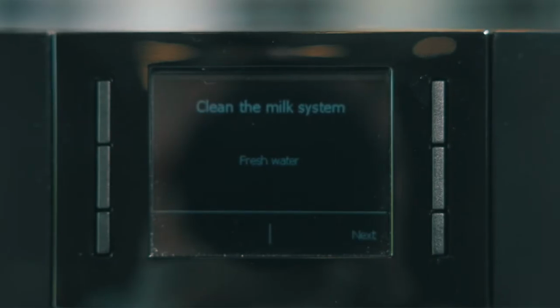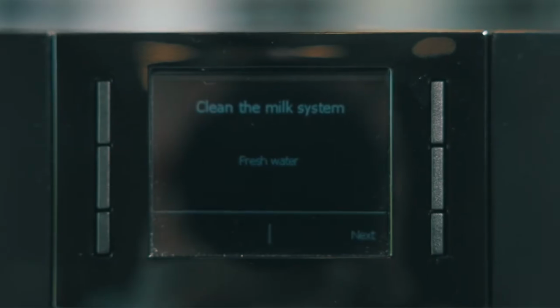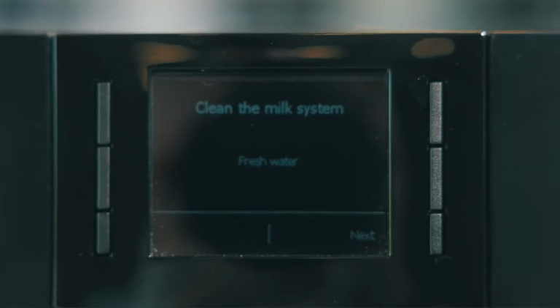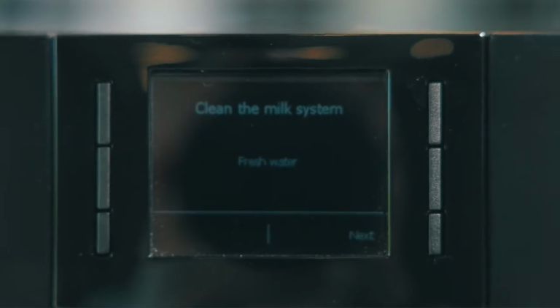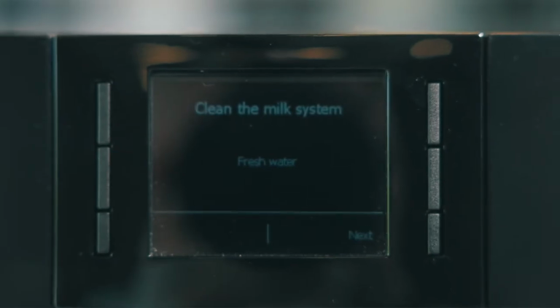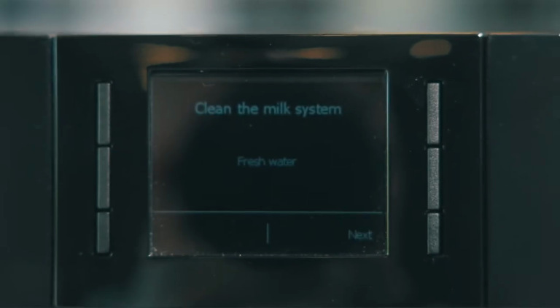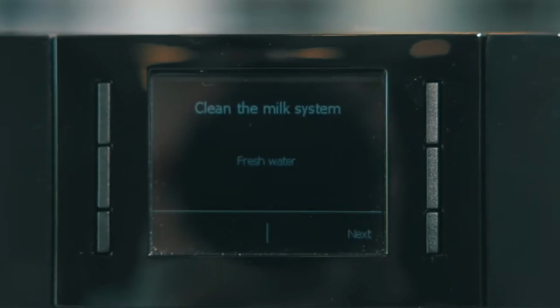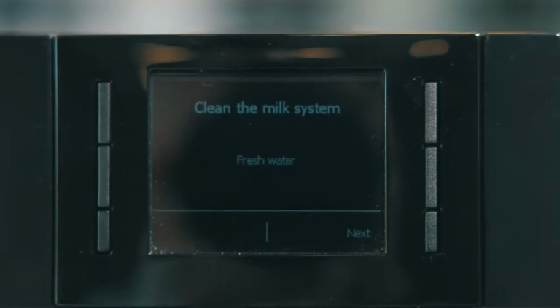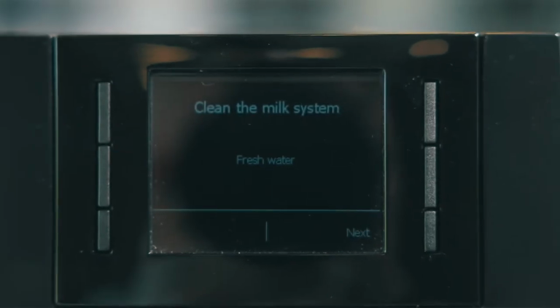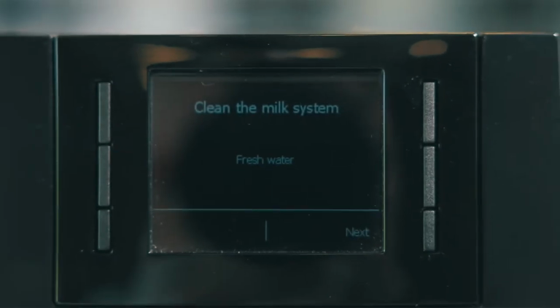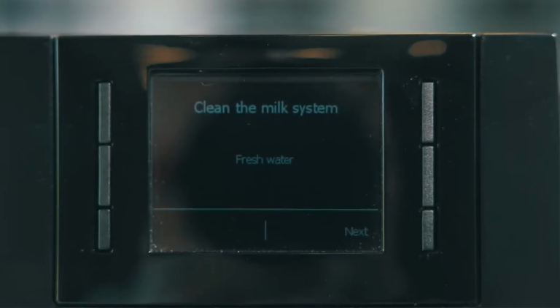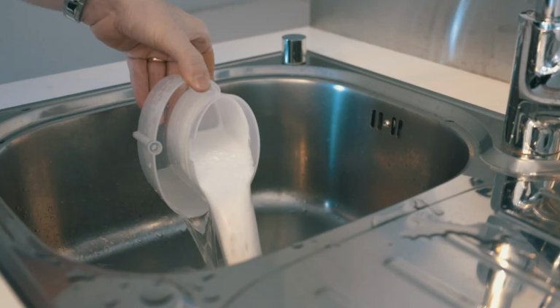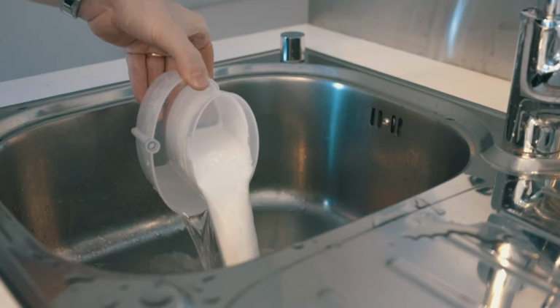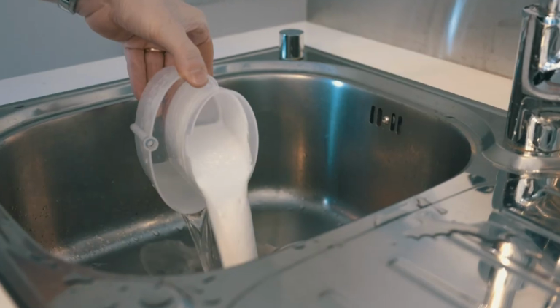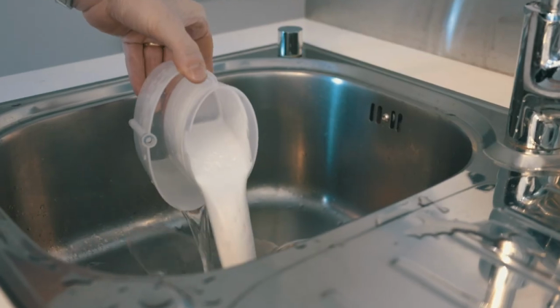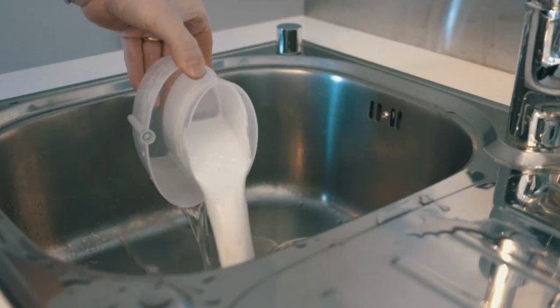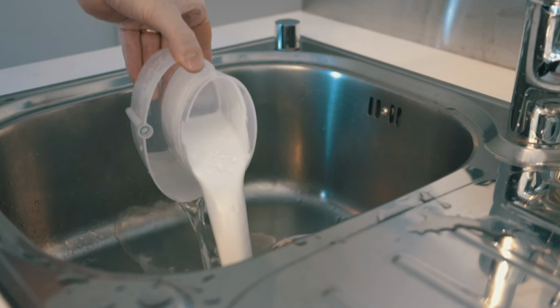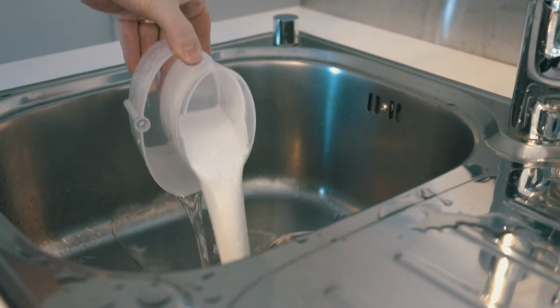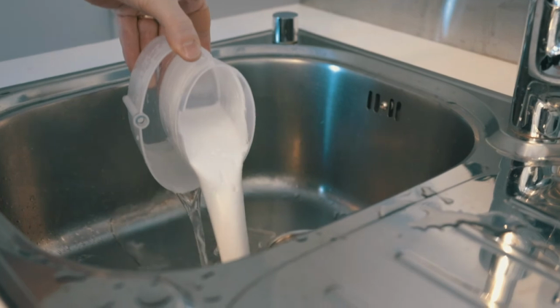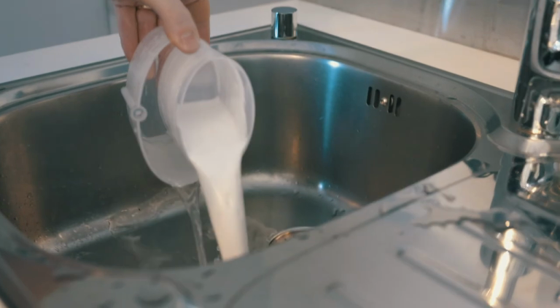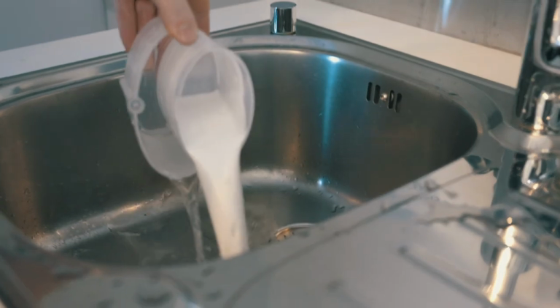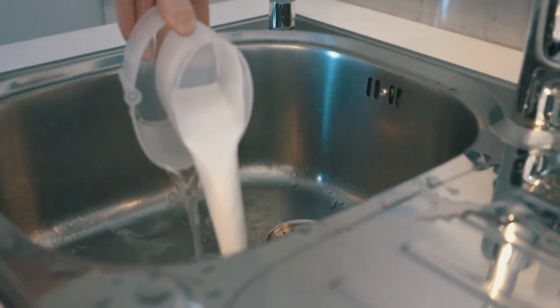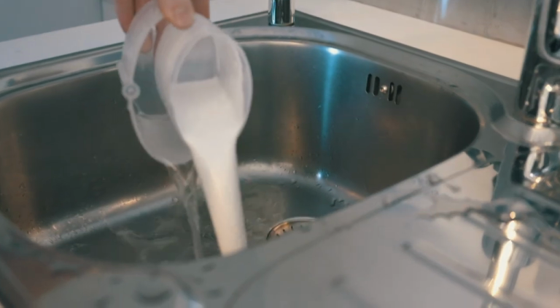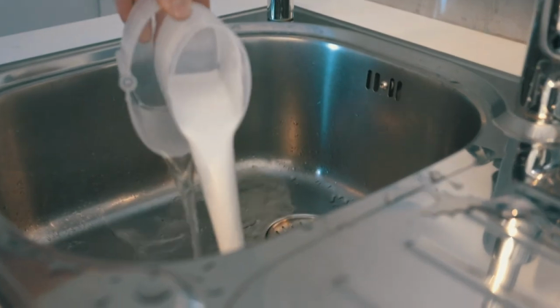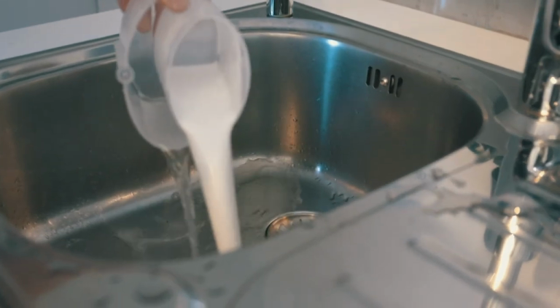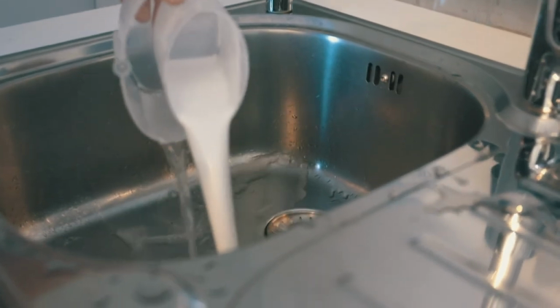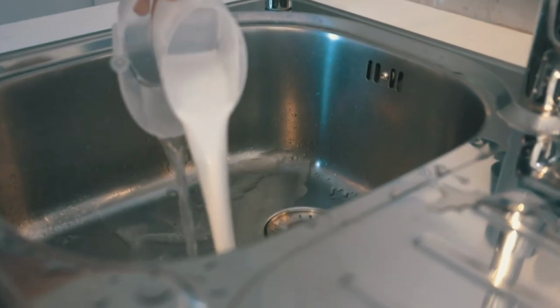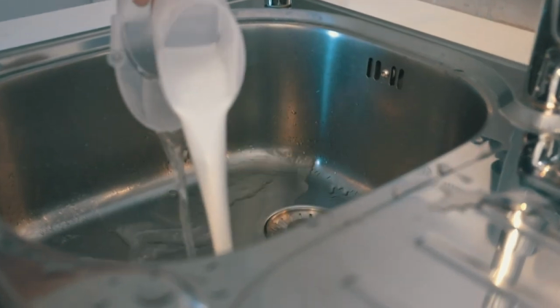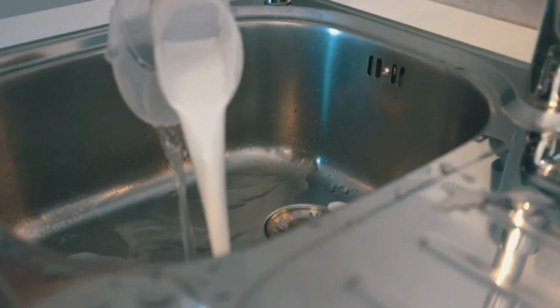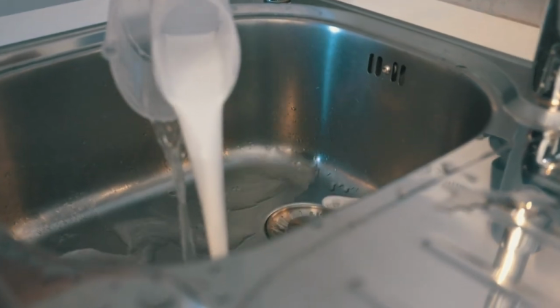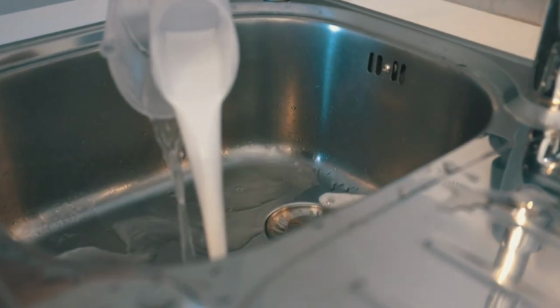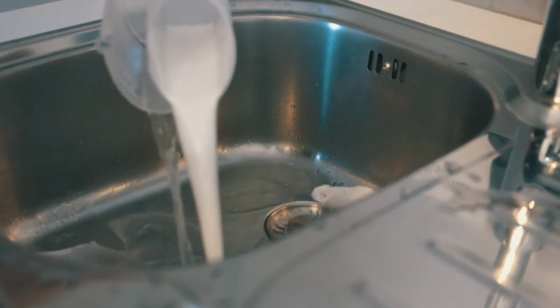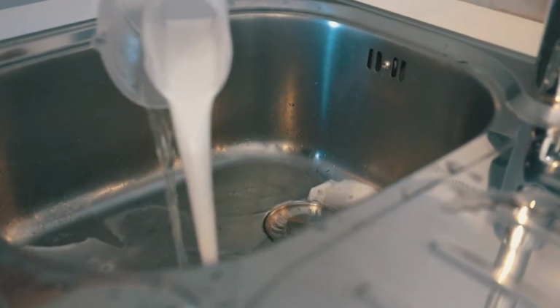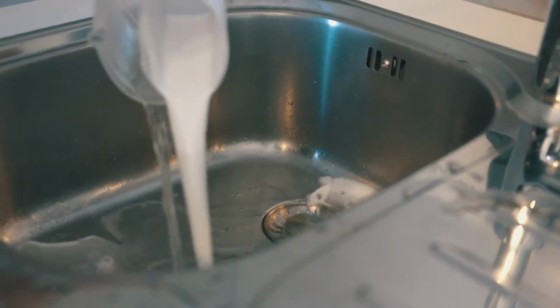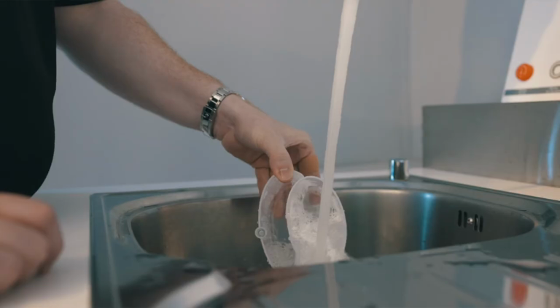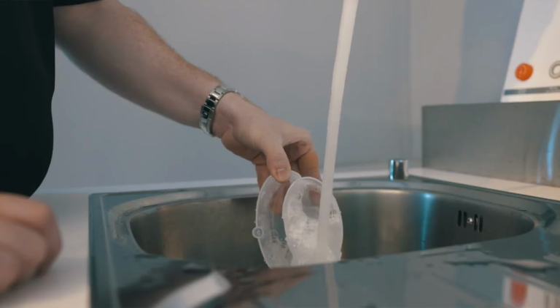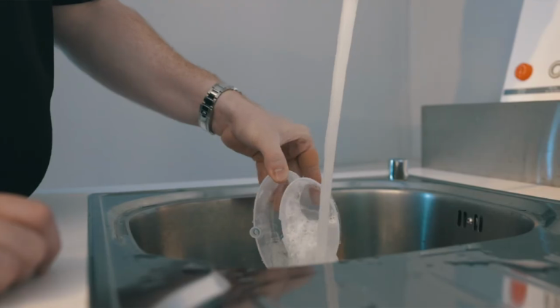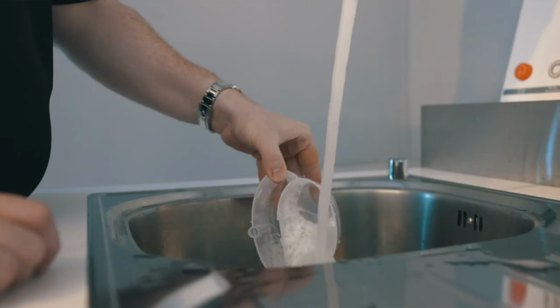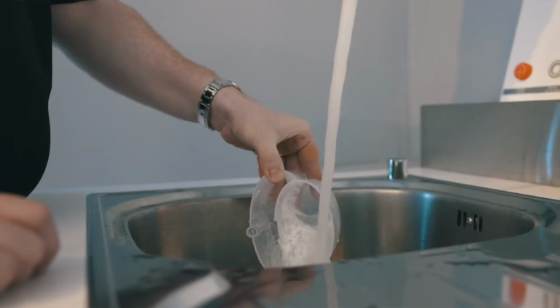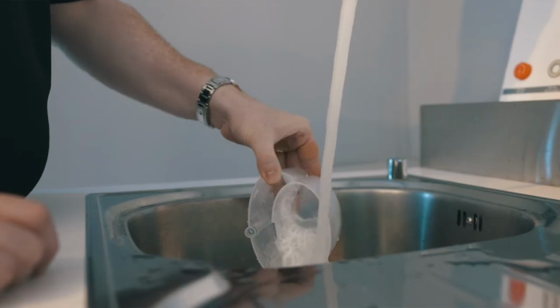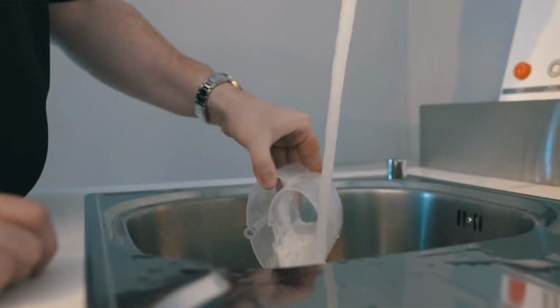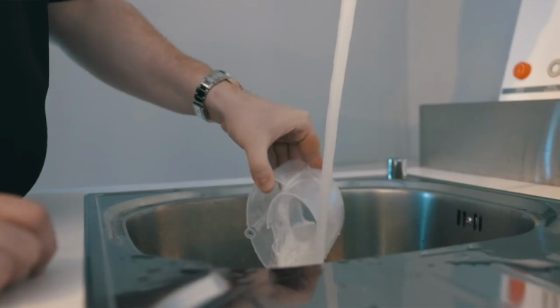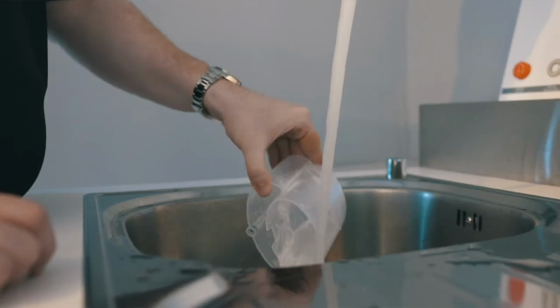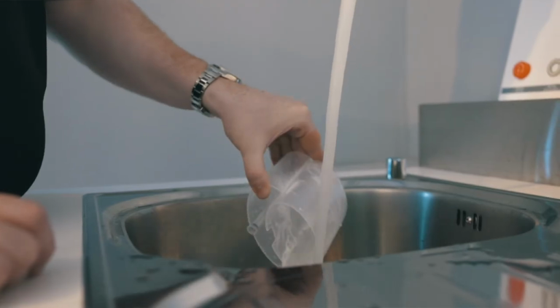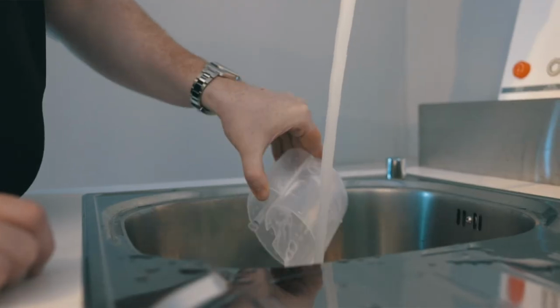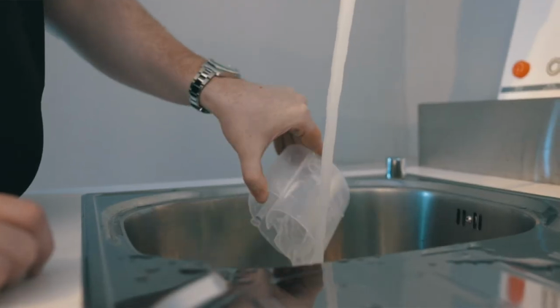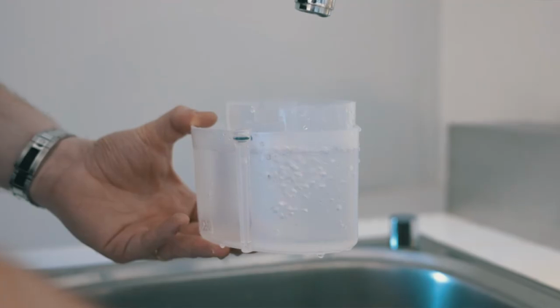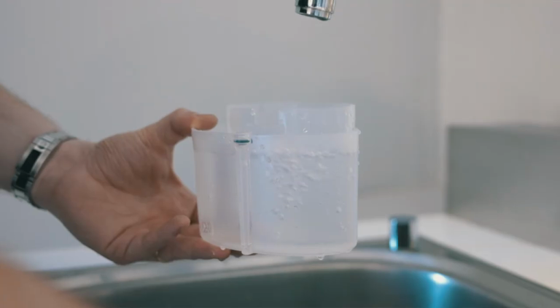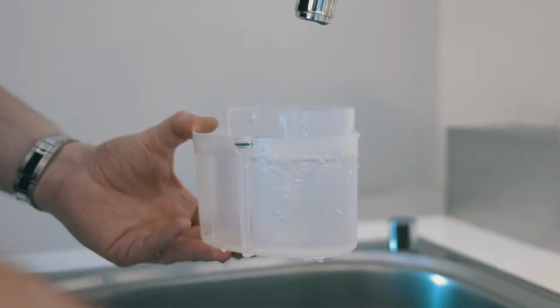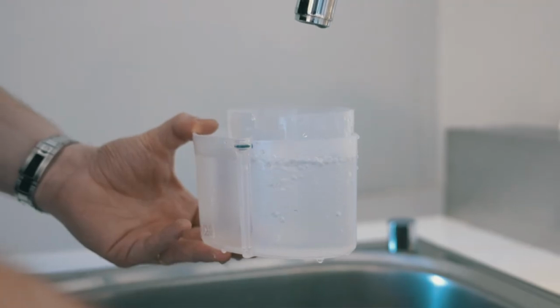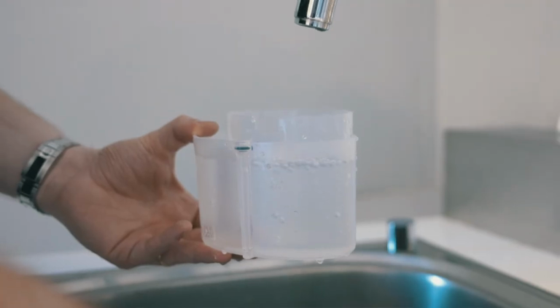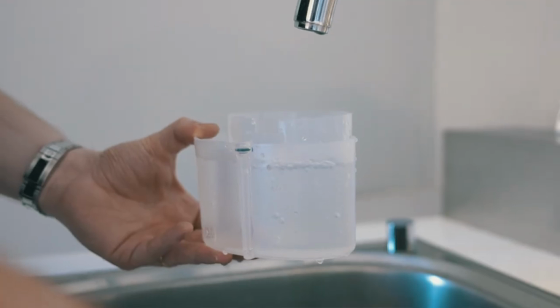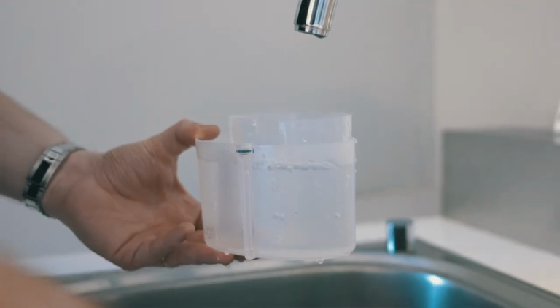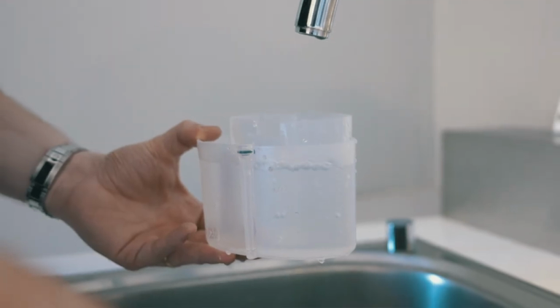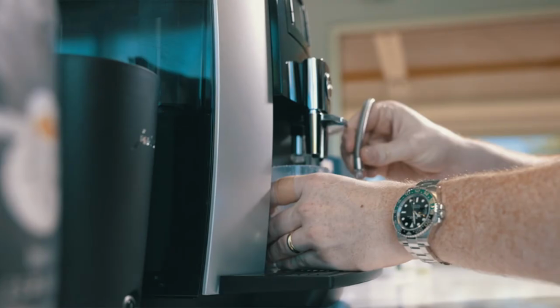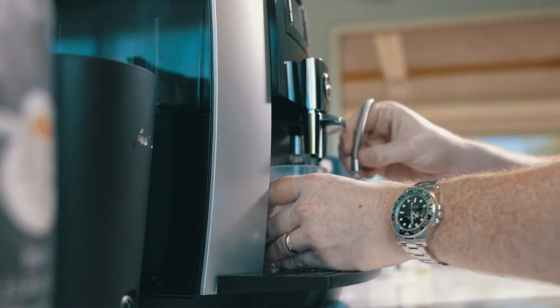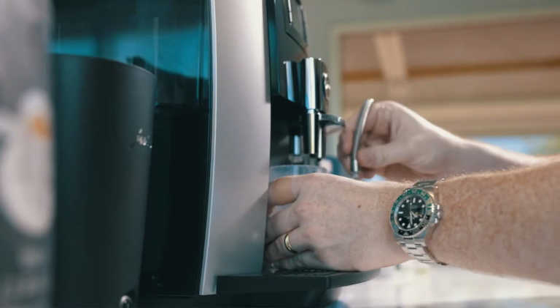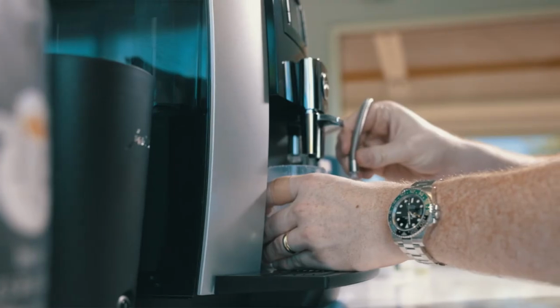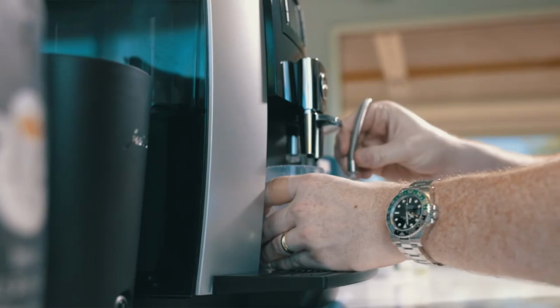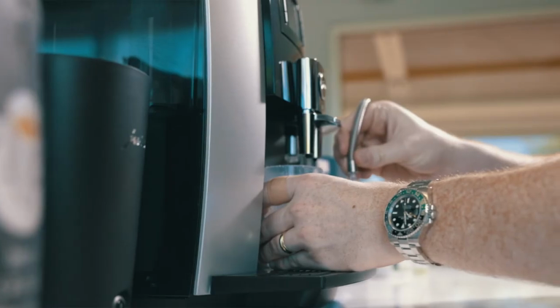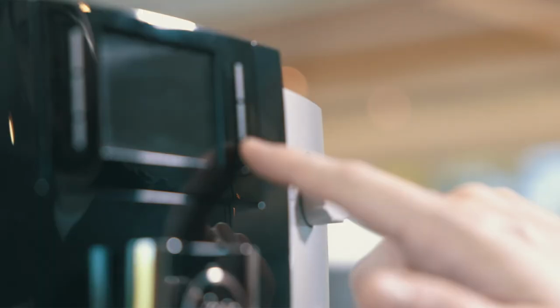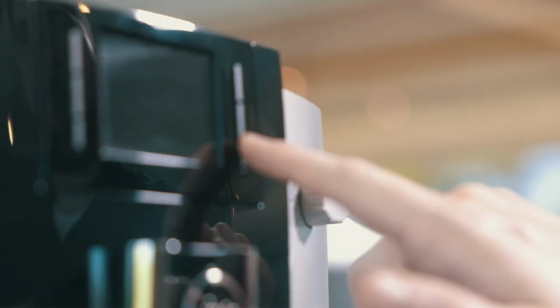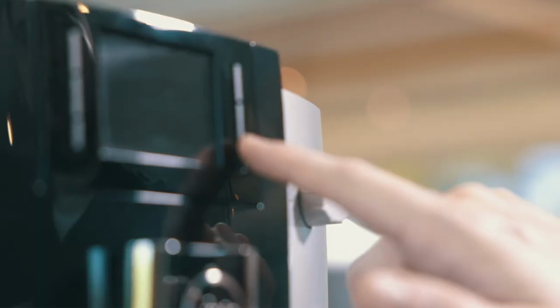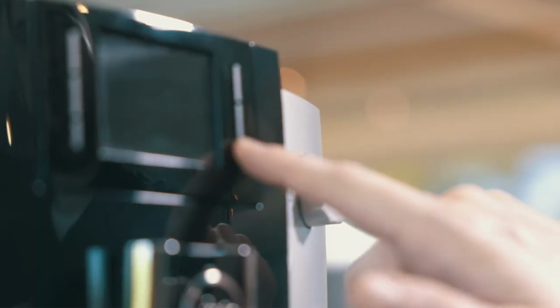It'll then ask you for fresh water. You'll take that container, bring it to your sink, give it a quick rinse, add some clean water, and reconnect the tube.